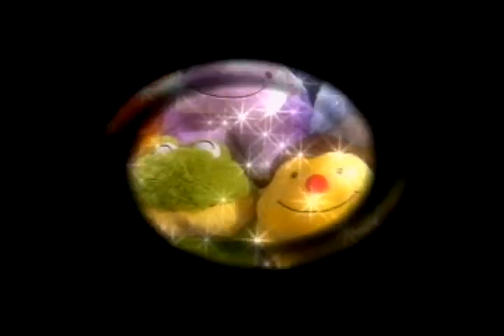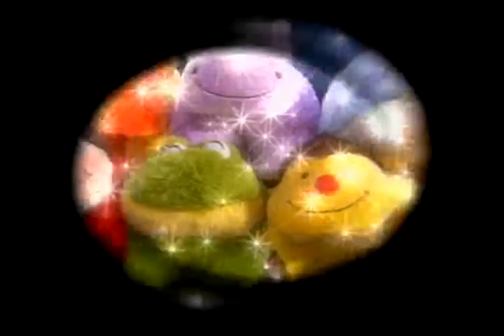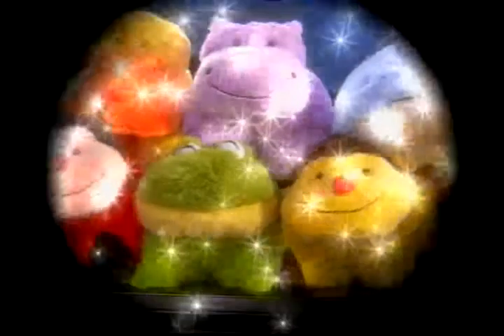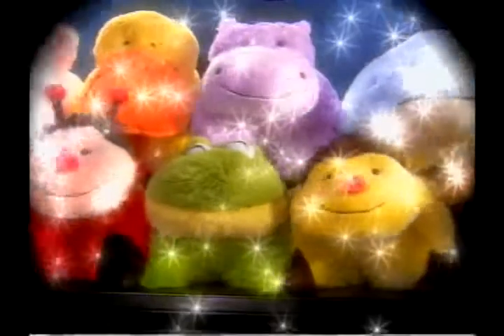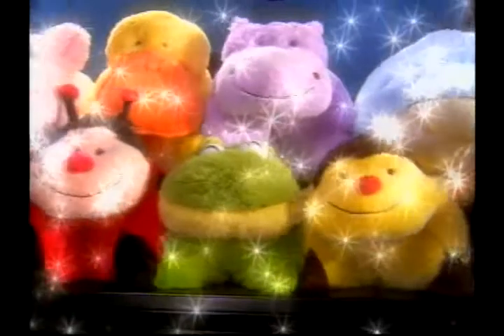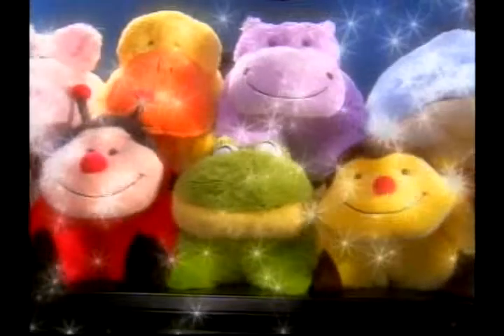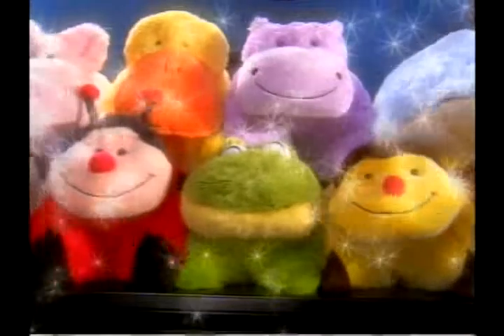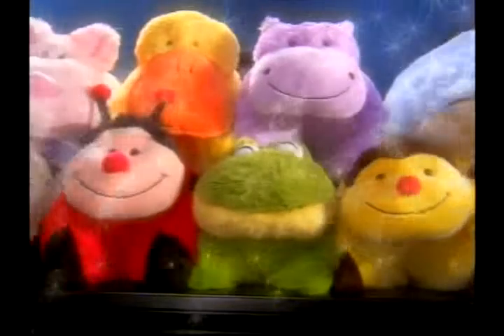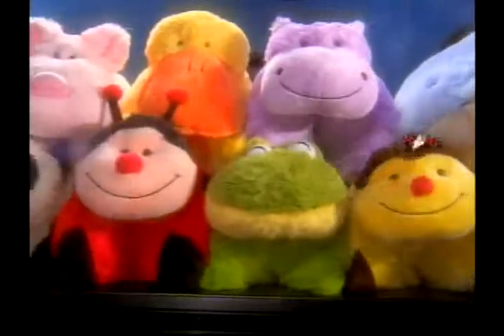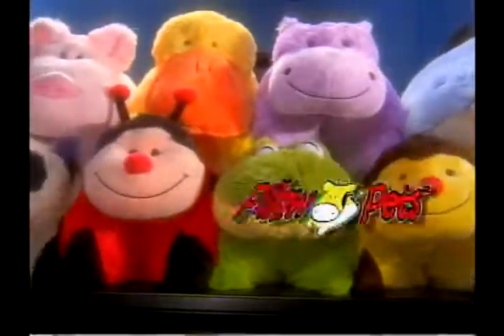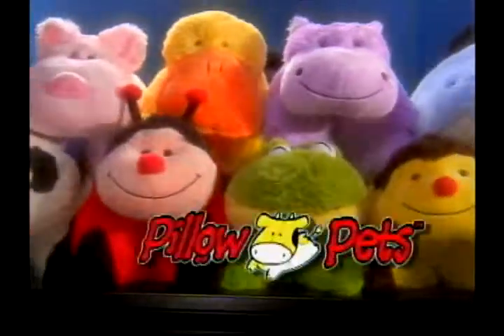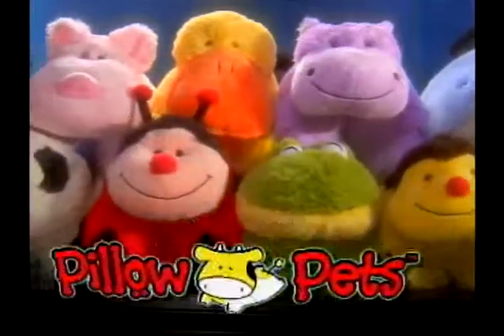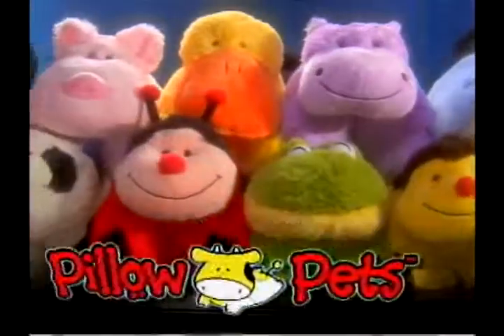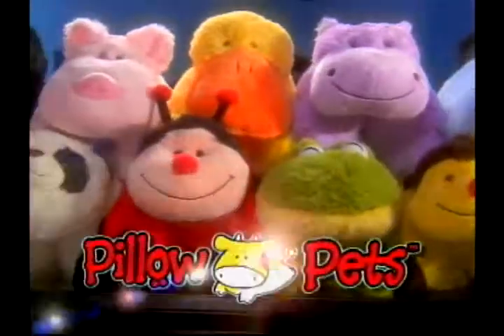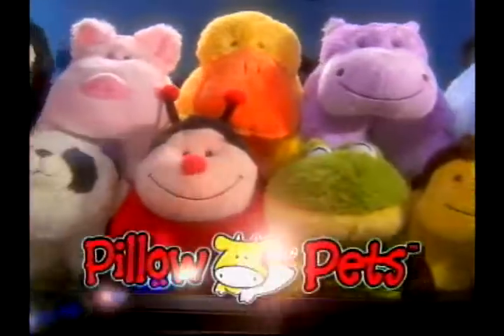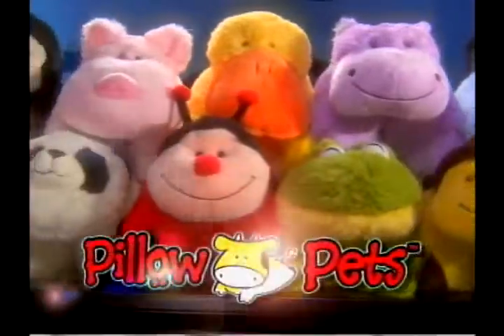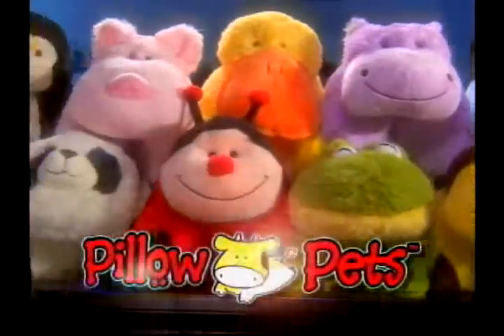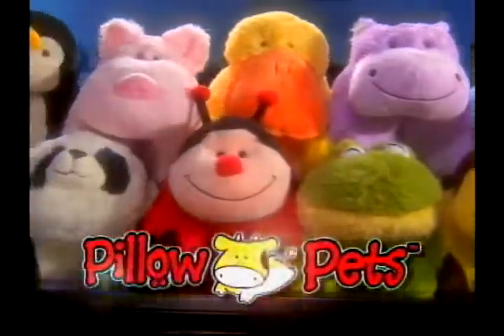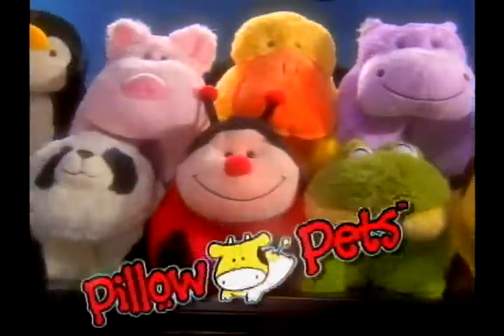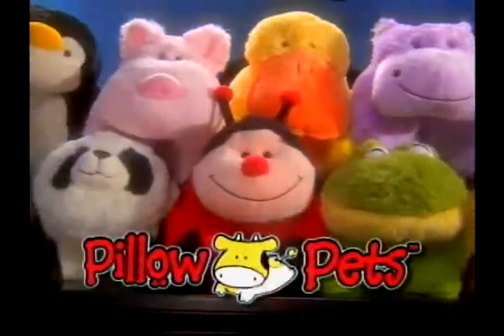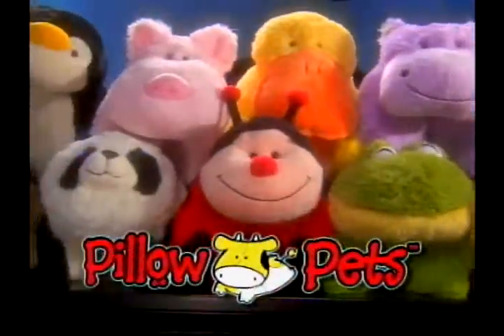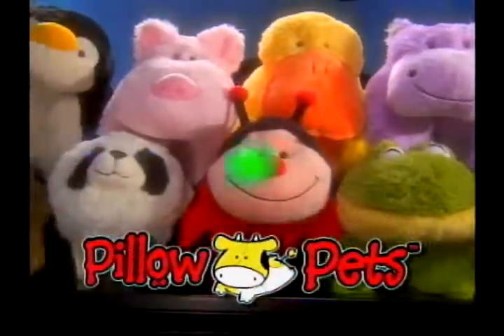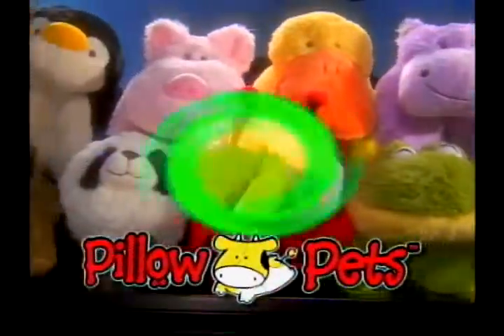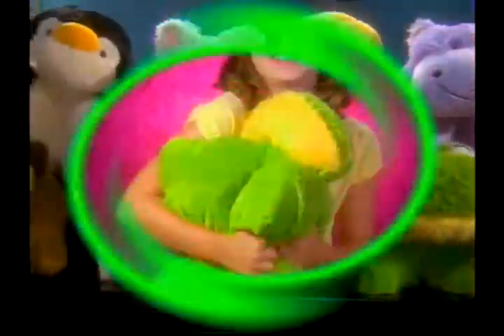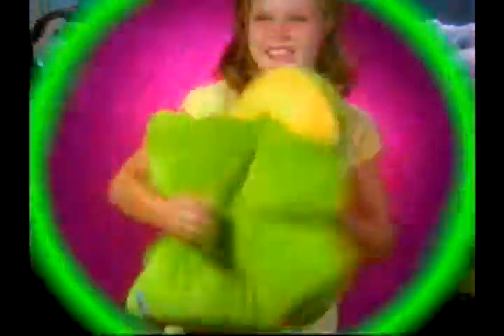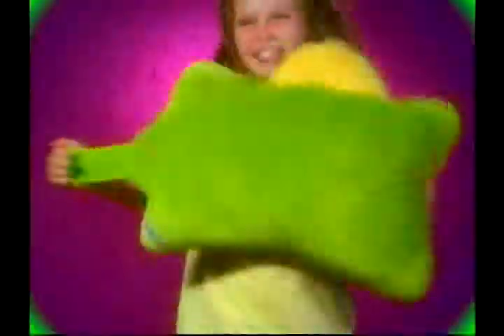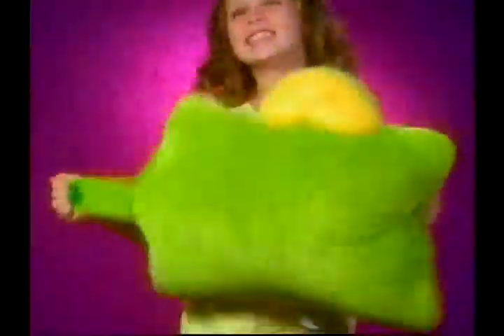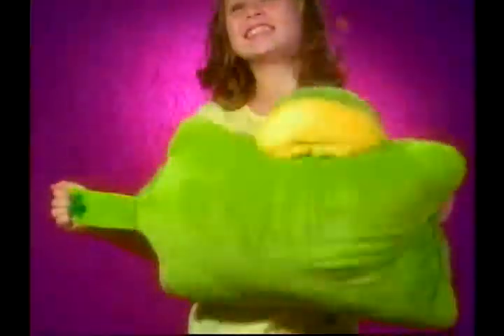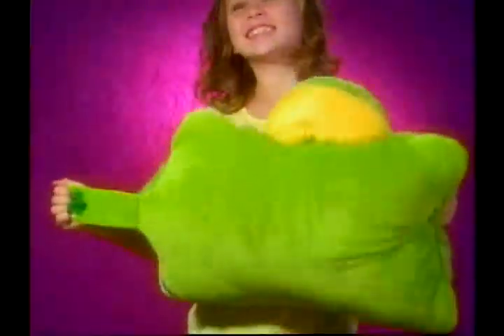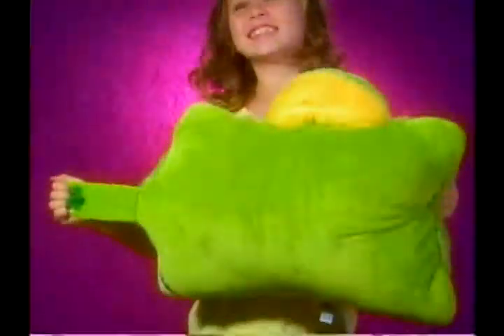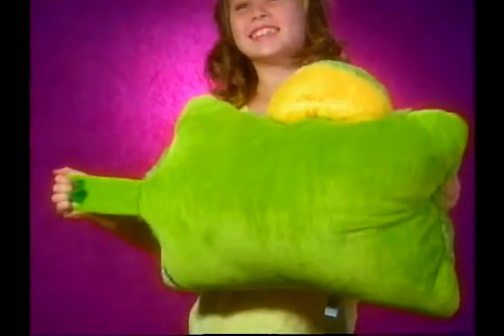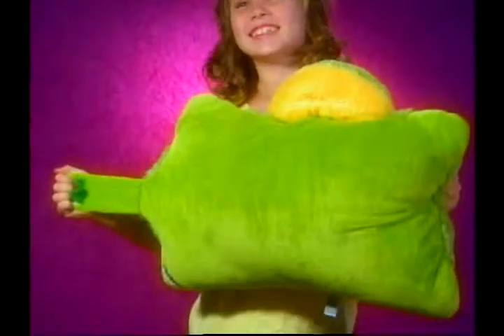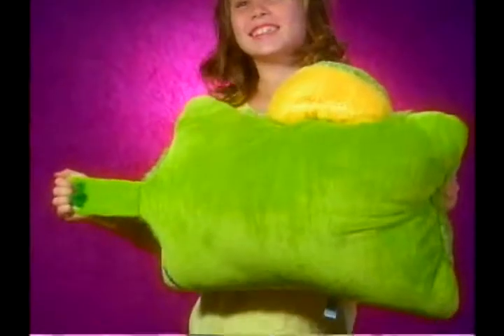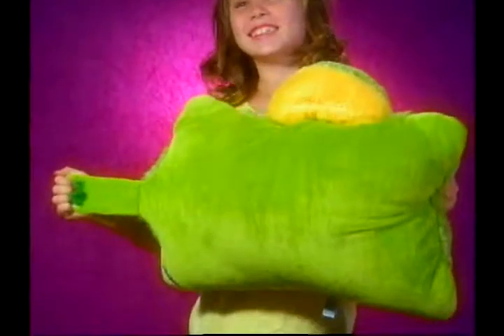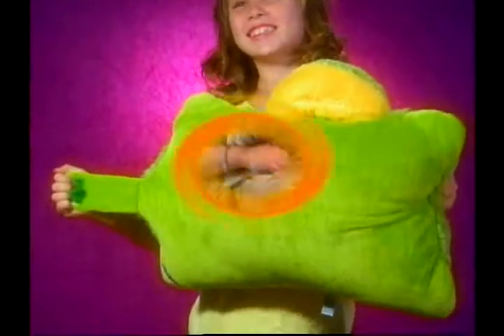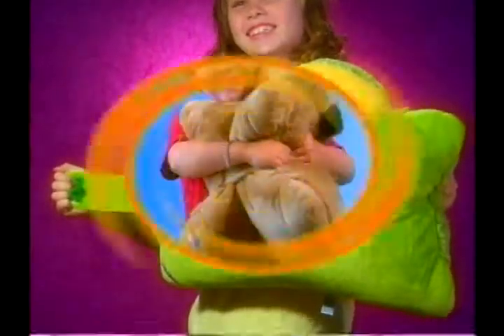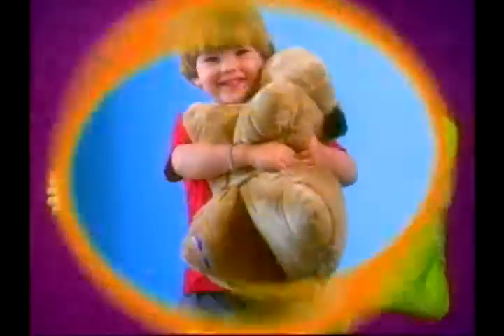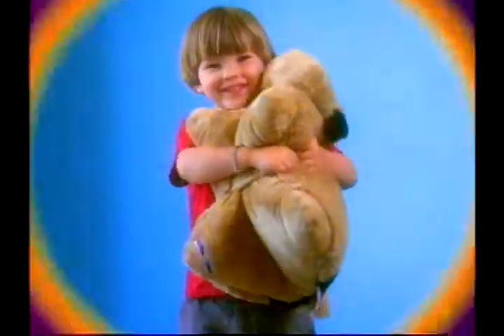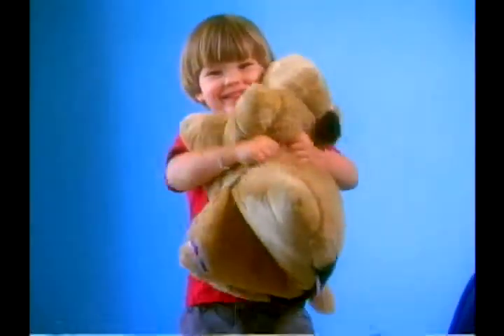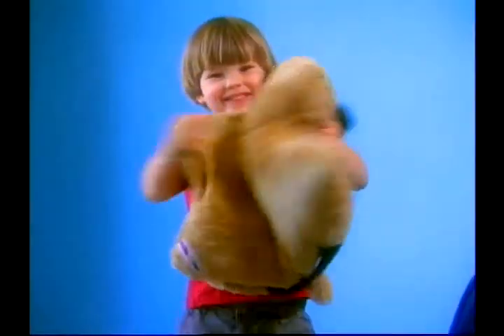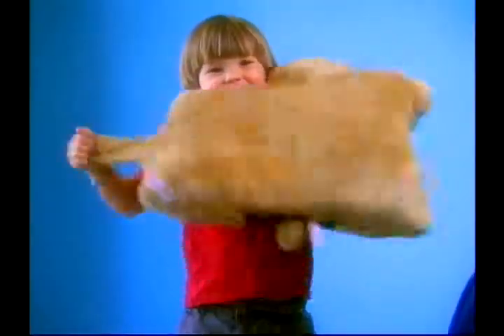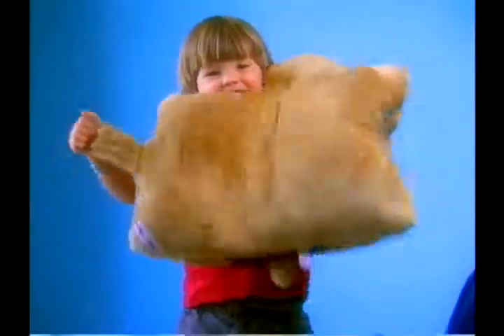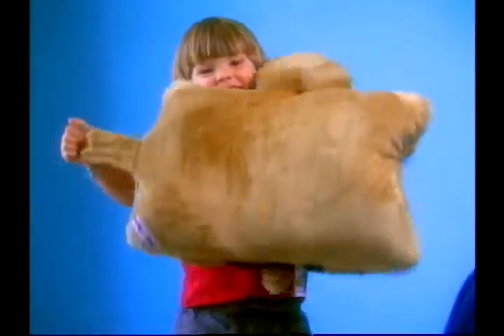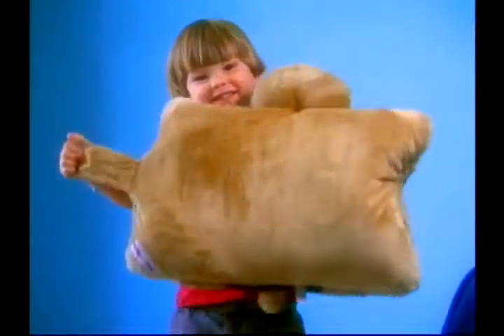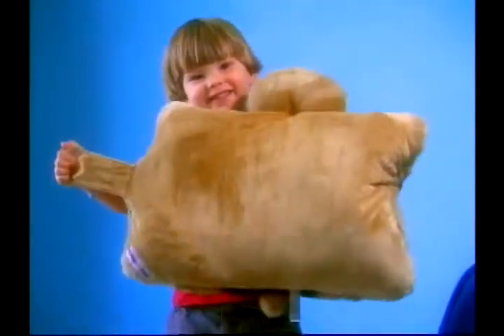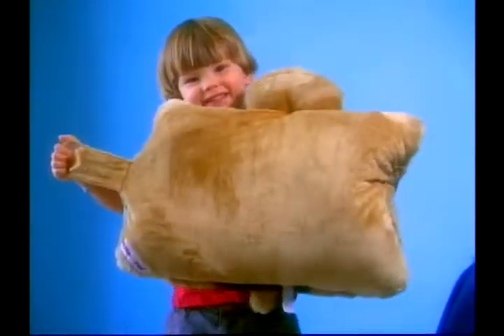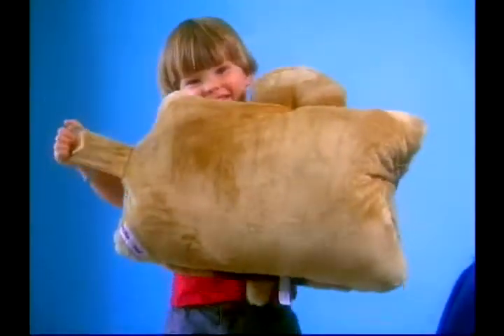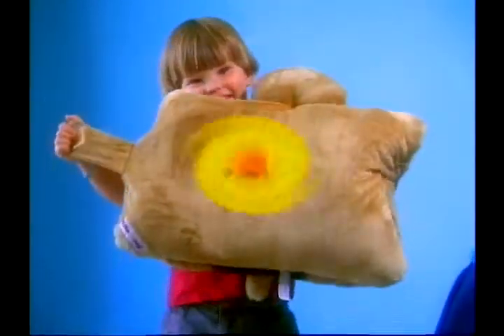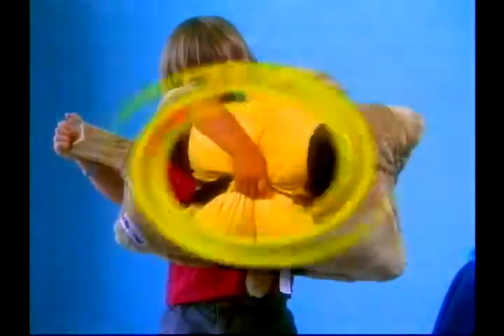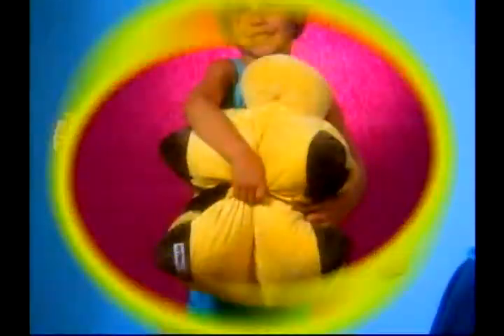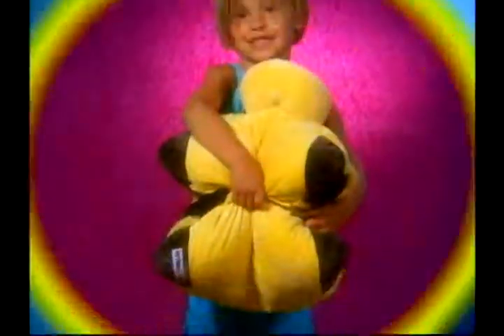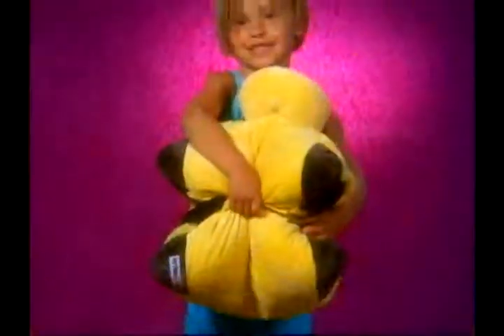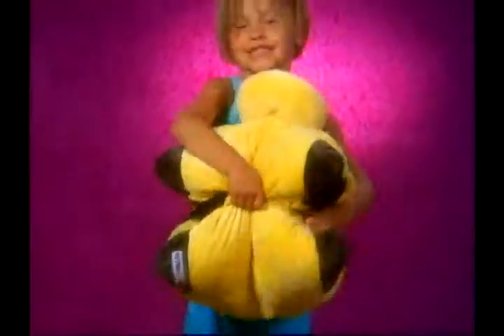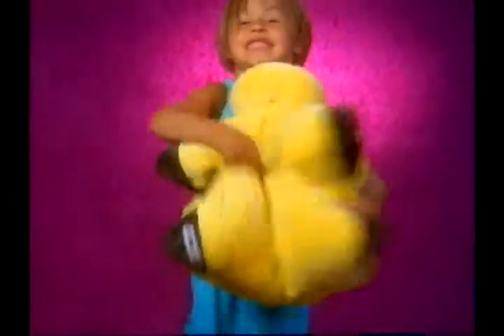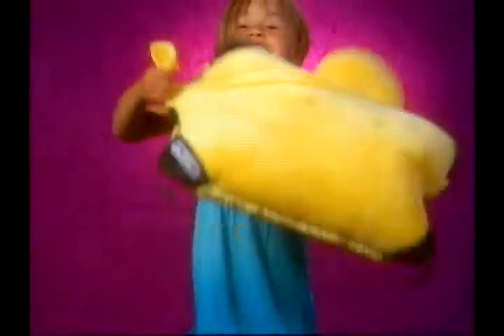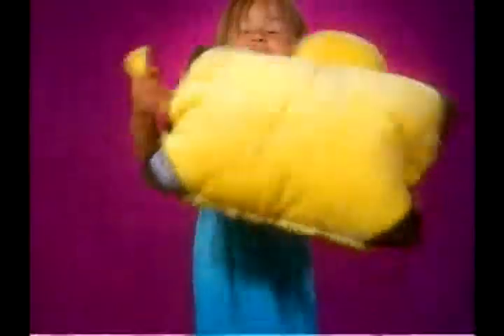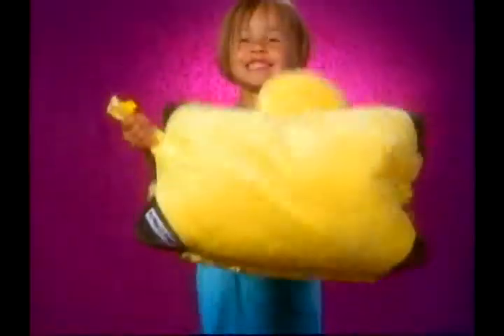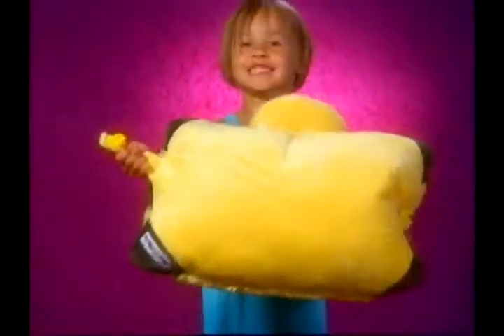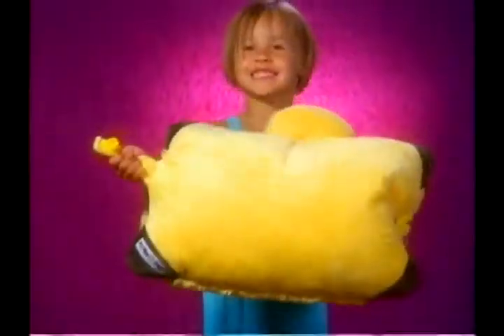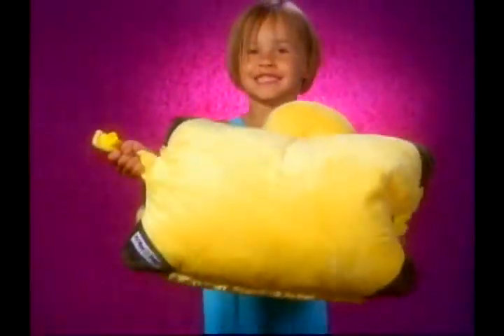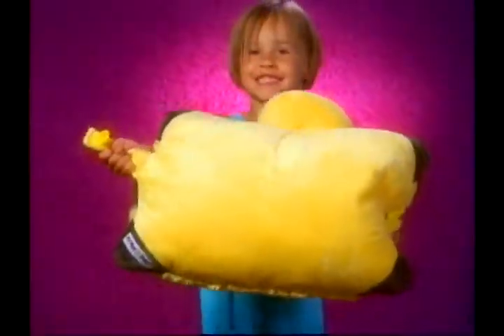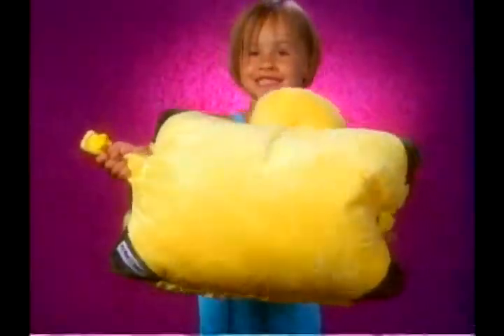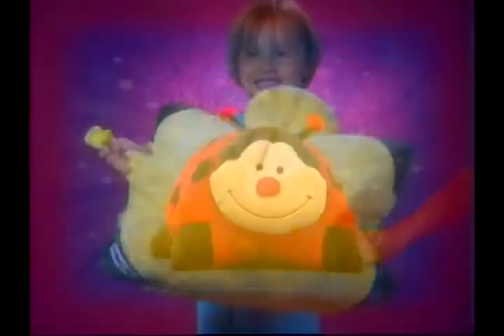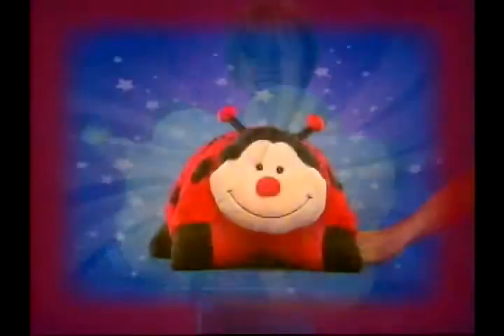Say hello to the pillow pets. It's a pillow. It's a pet. It's a pillow pet.